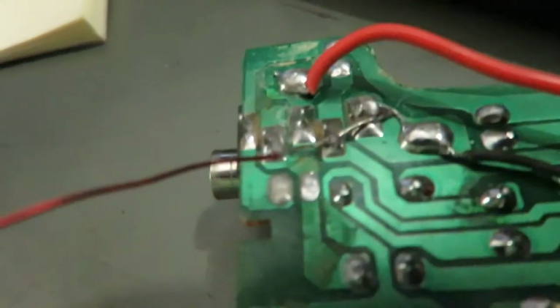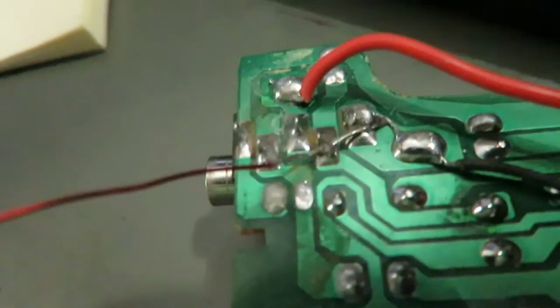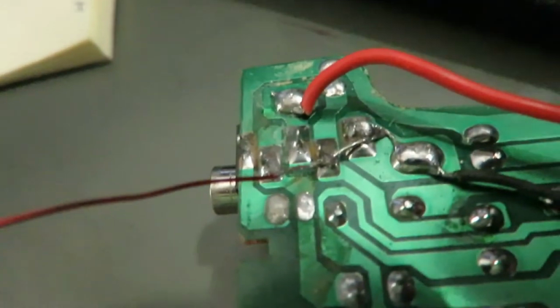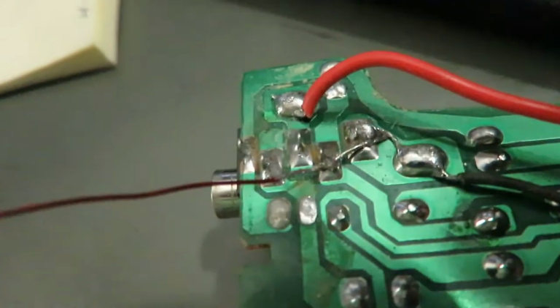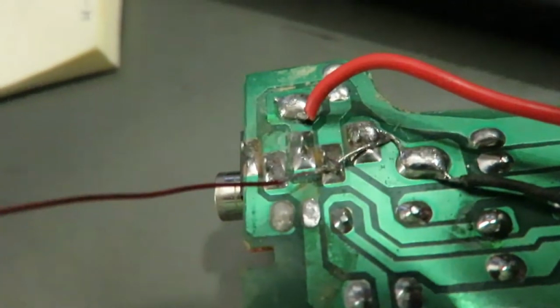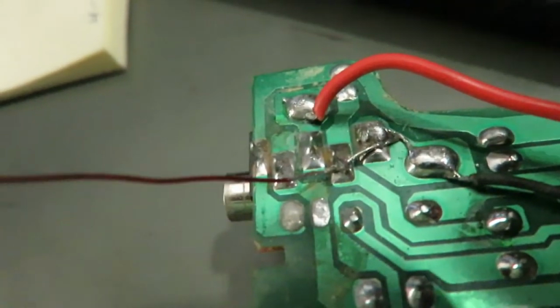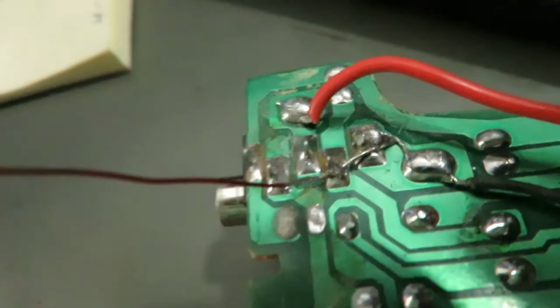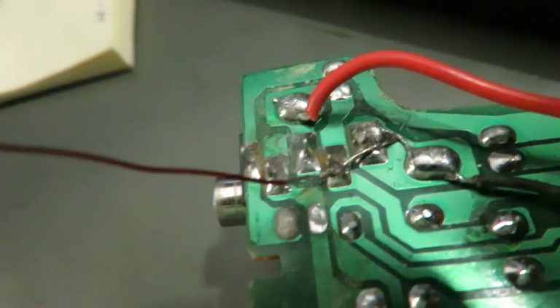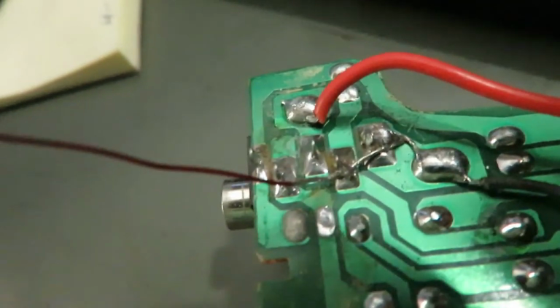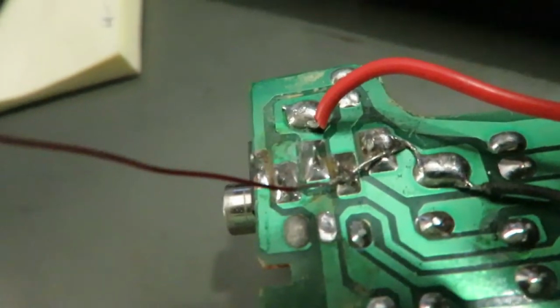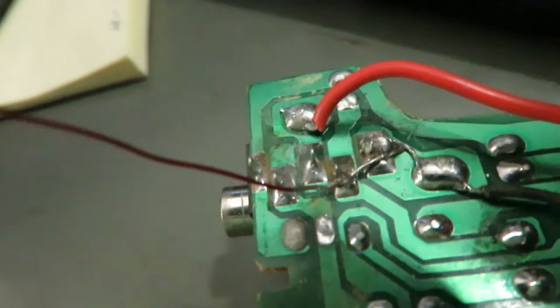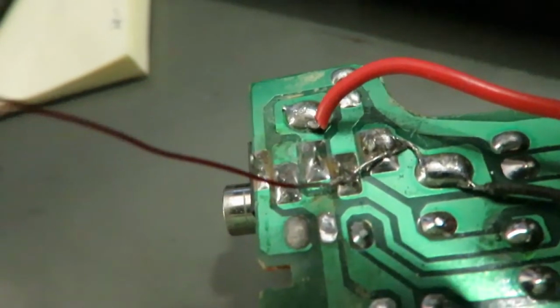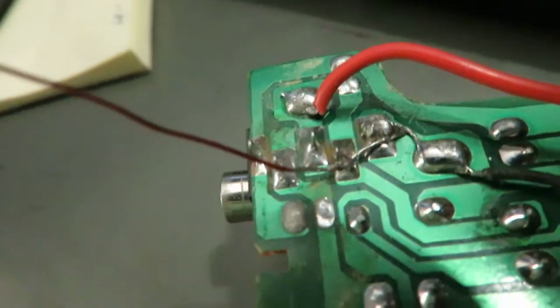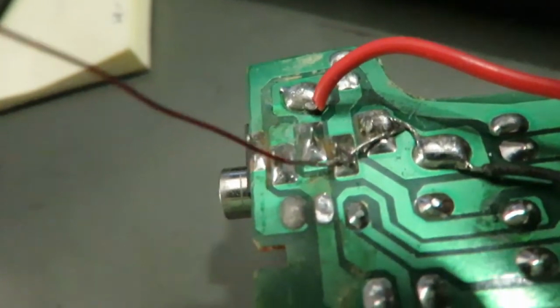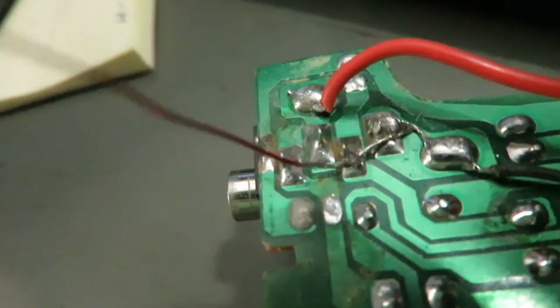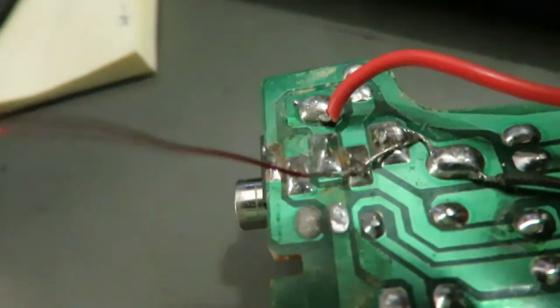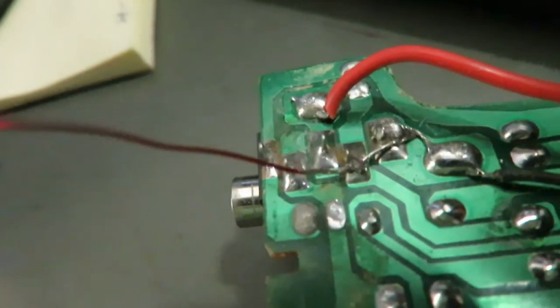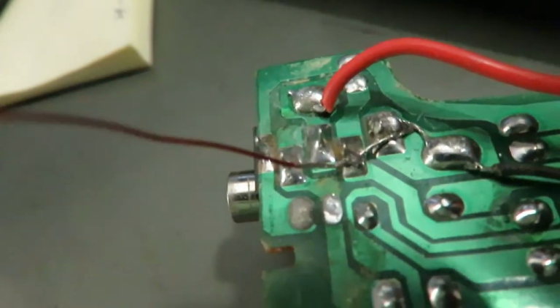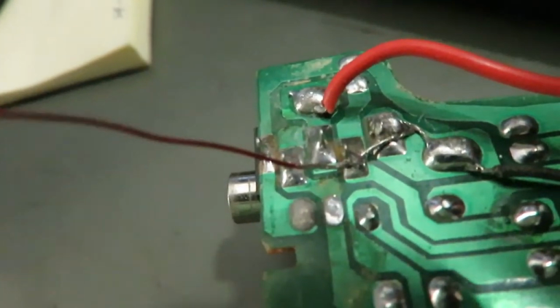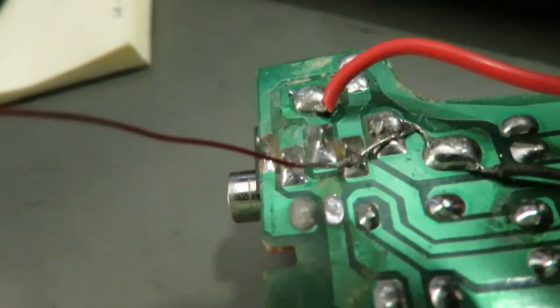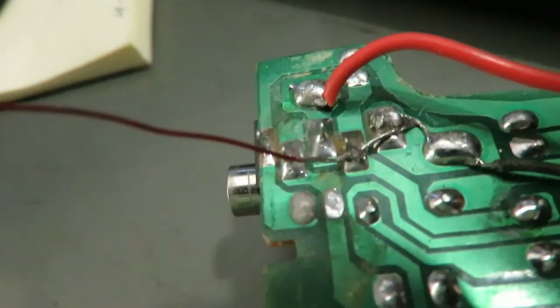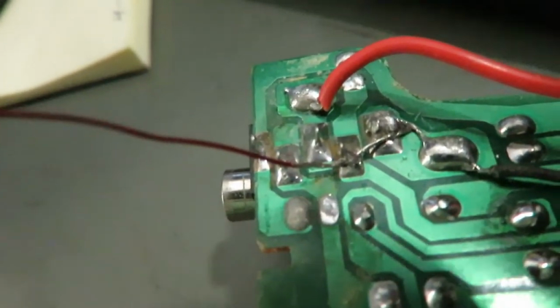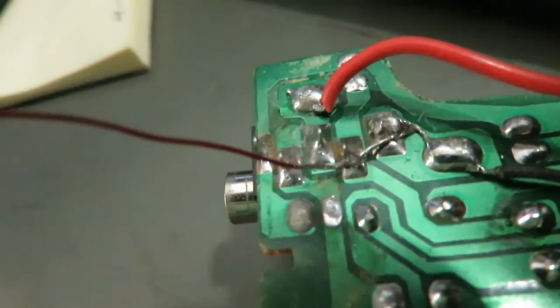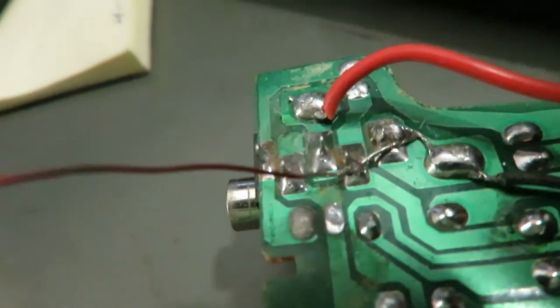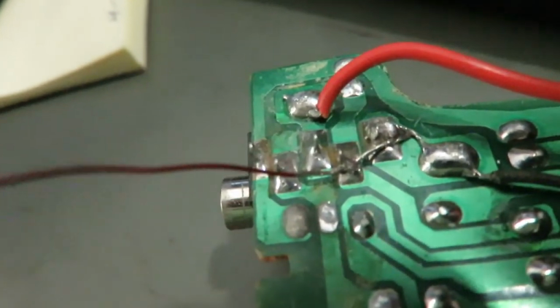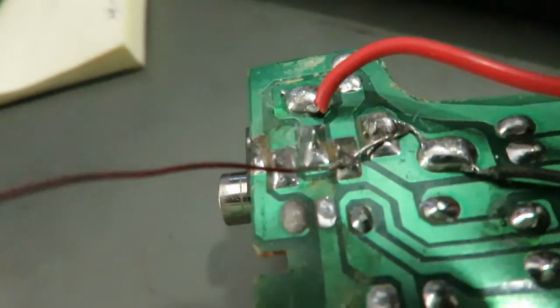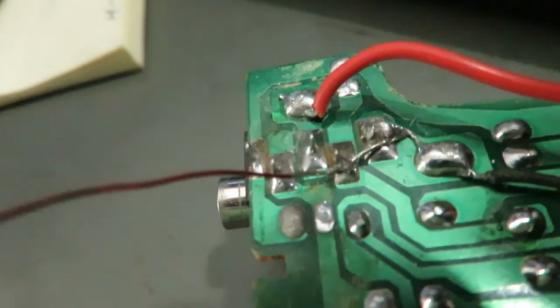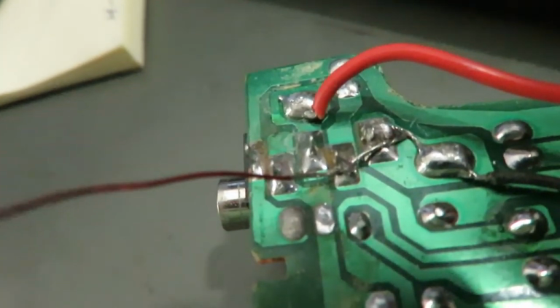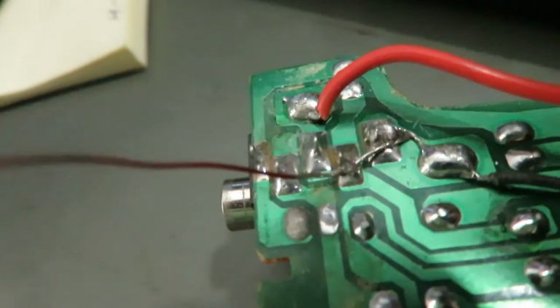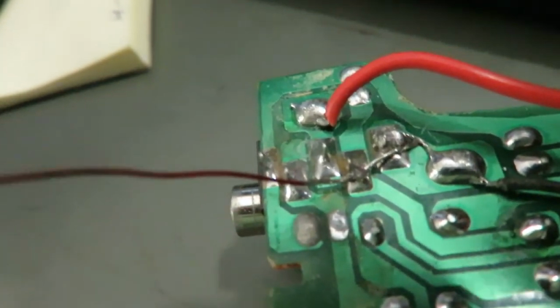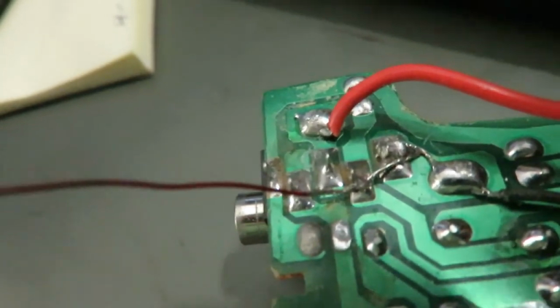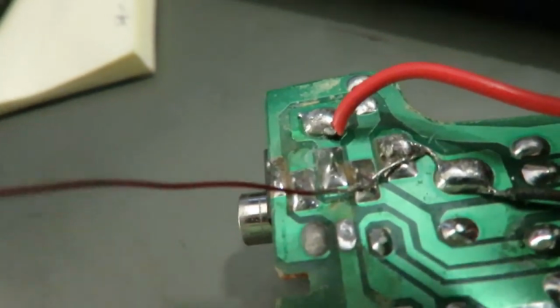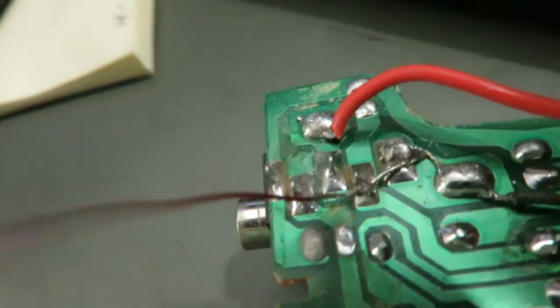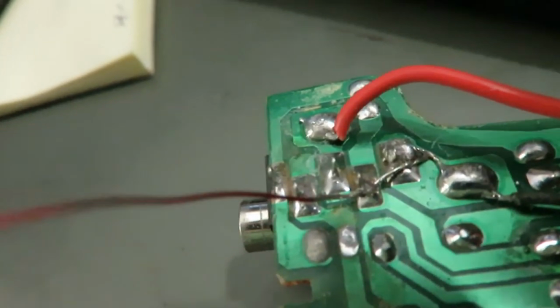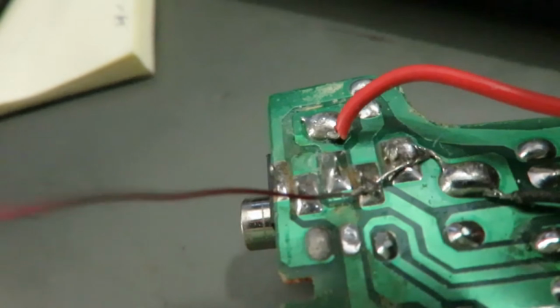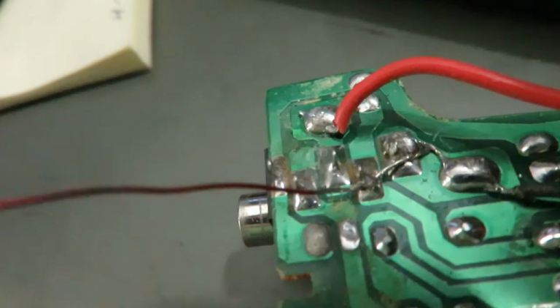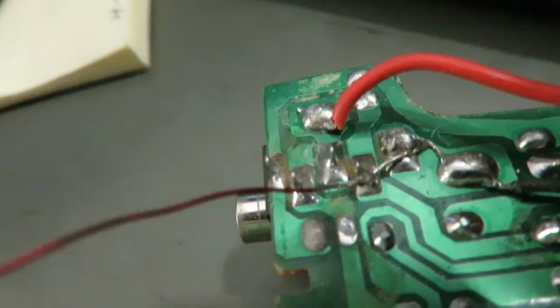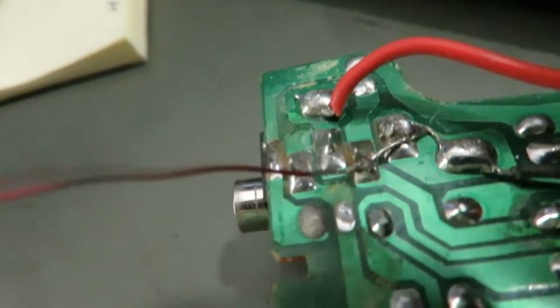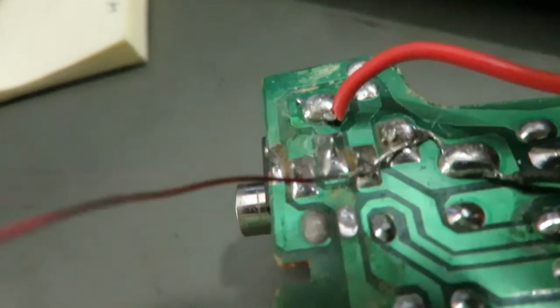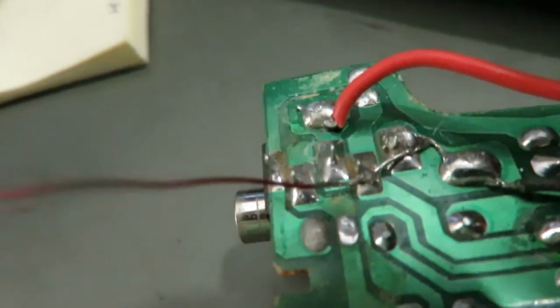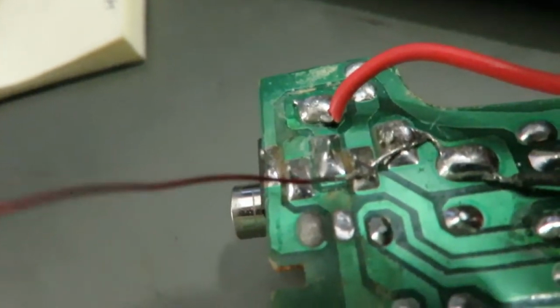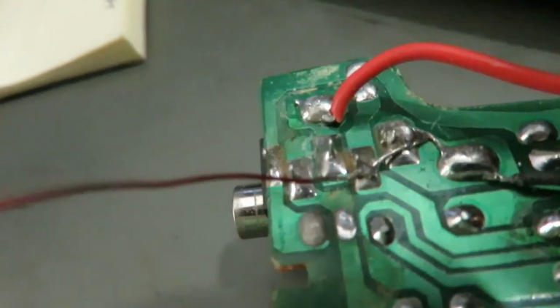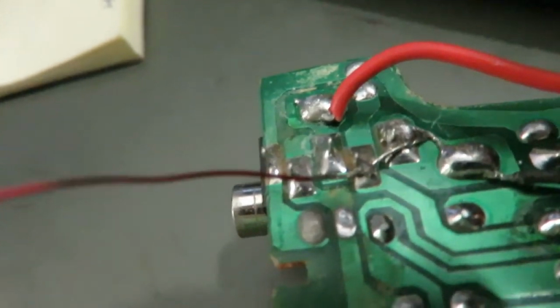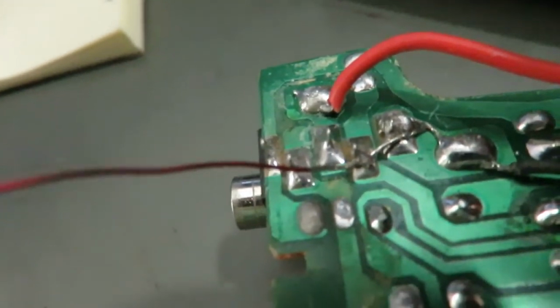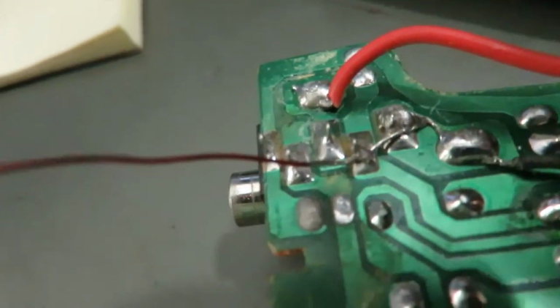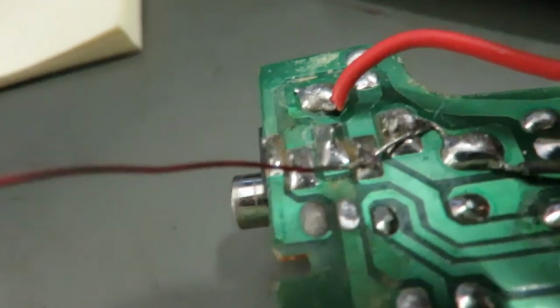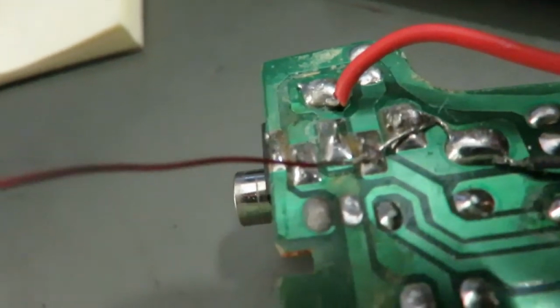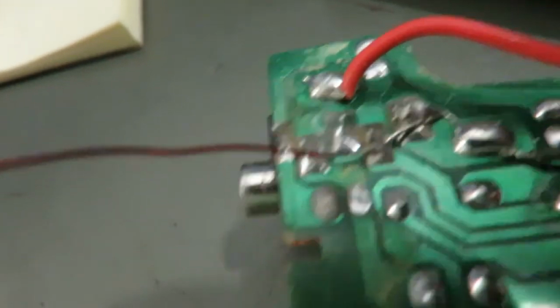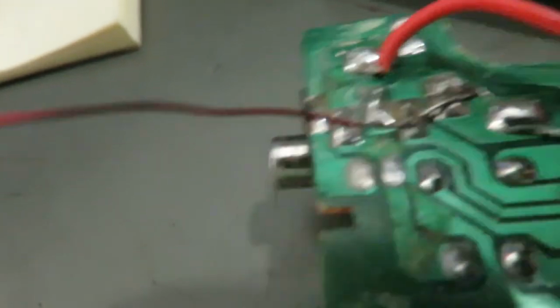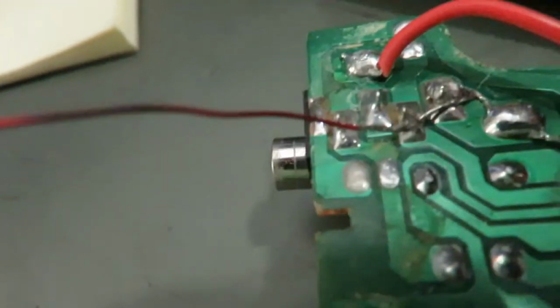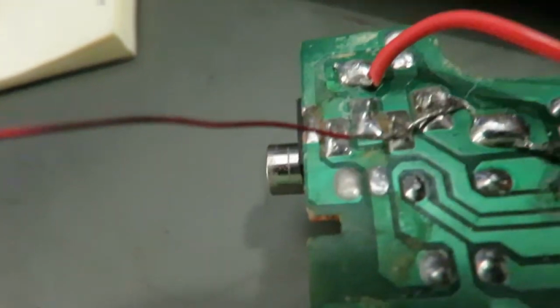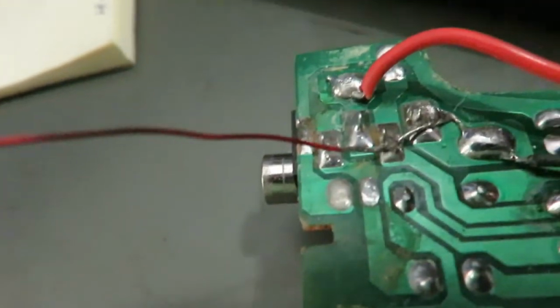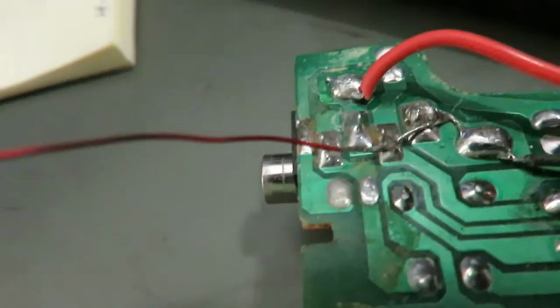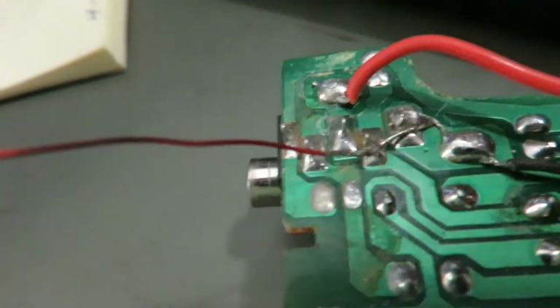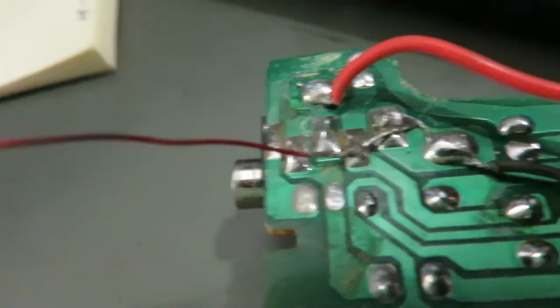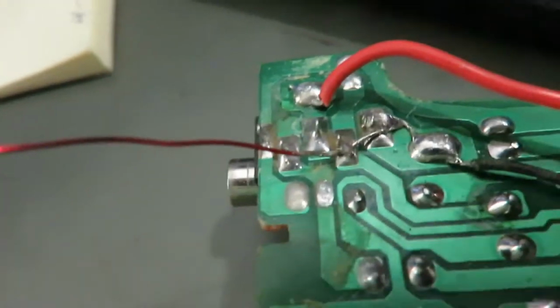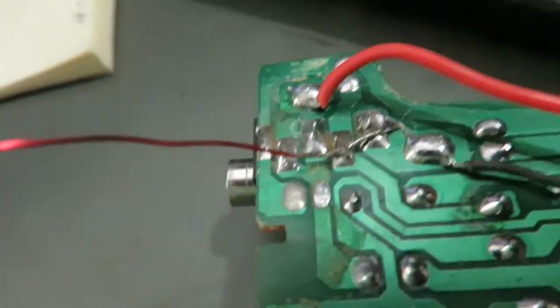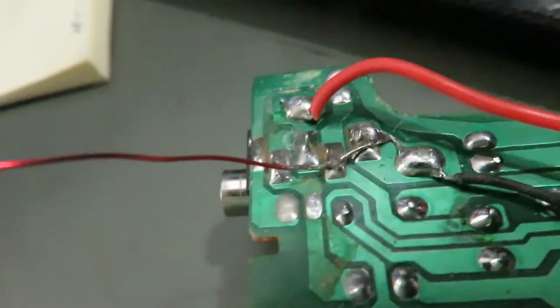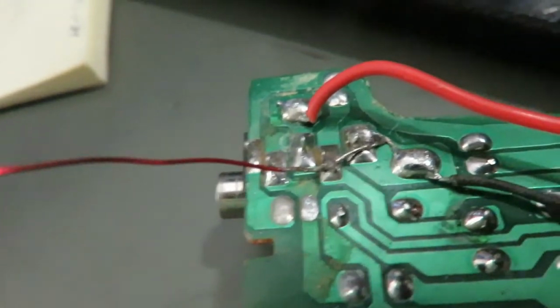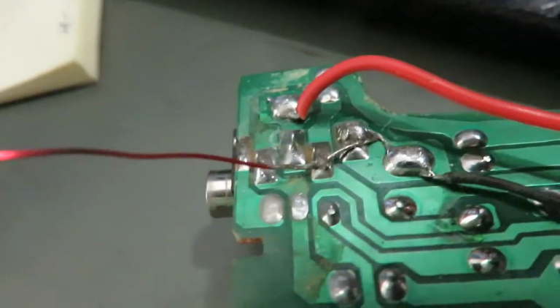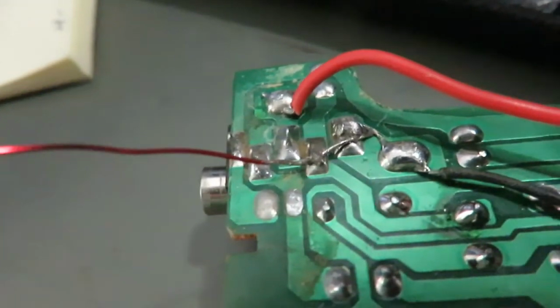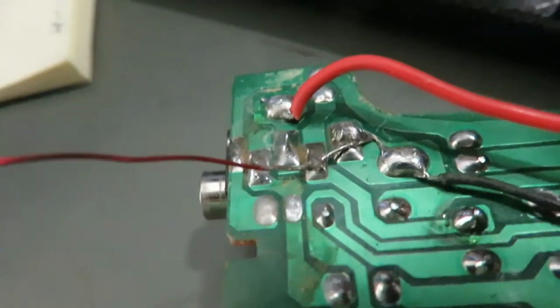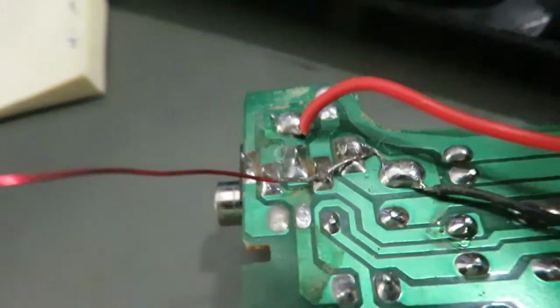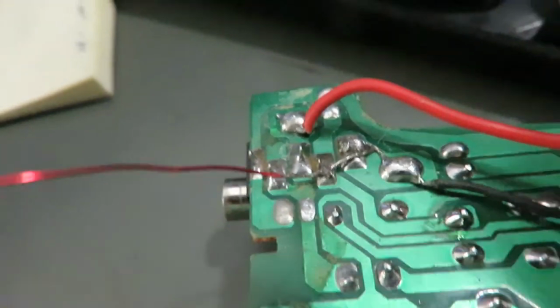I soldered this piece of wire across those two connections, and I'll cut it and plug it in and see if it works.